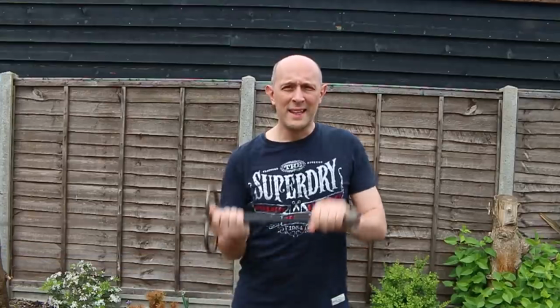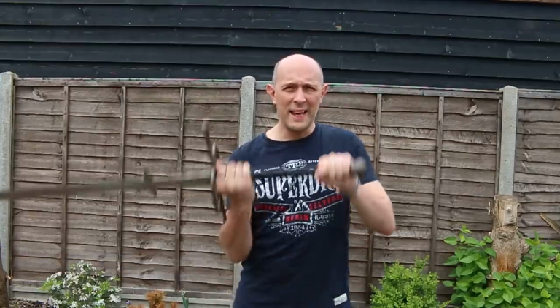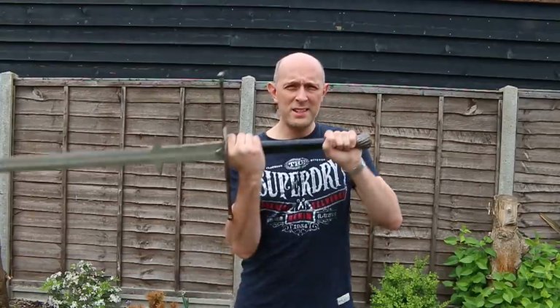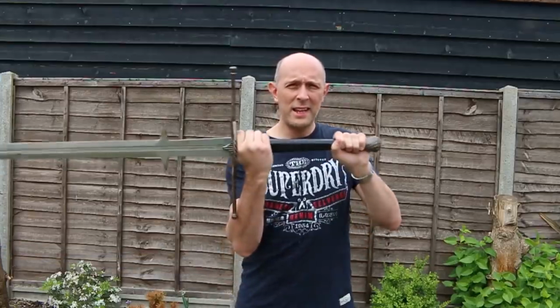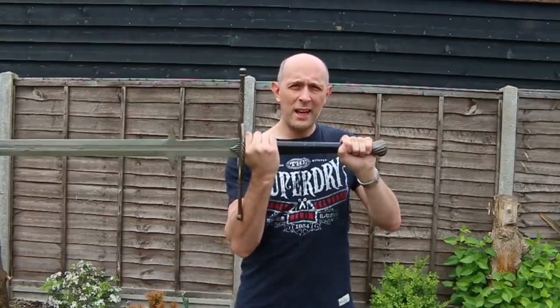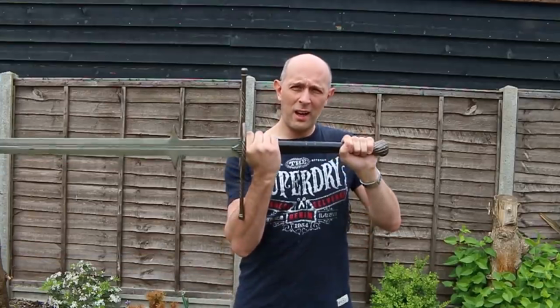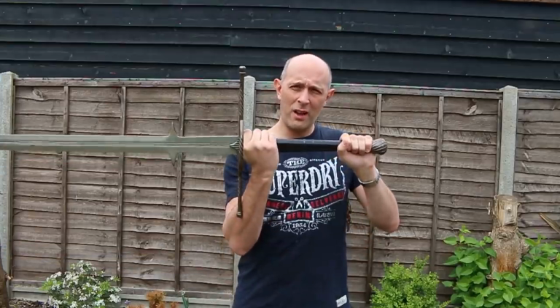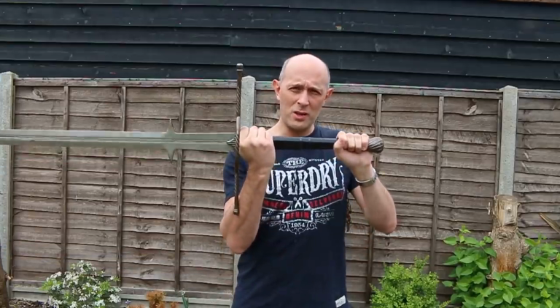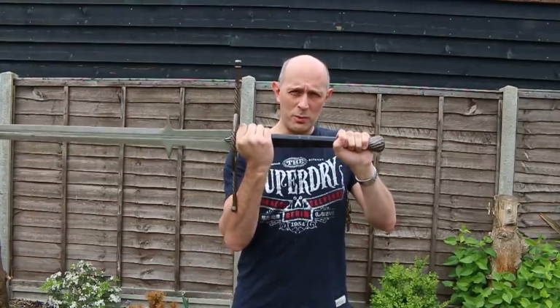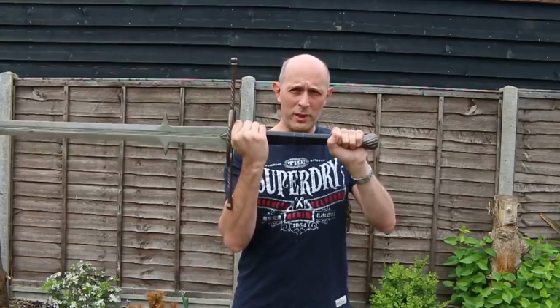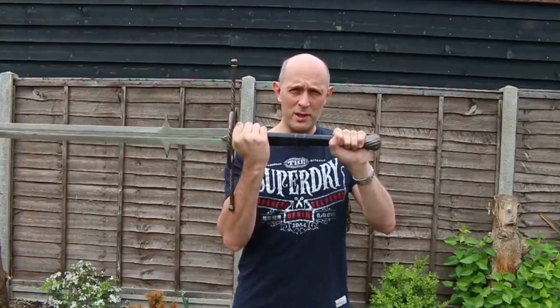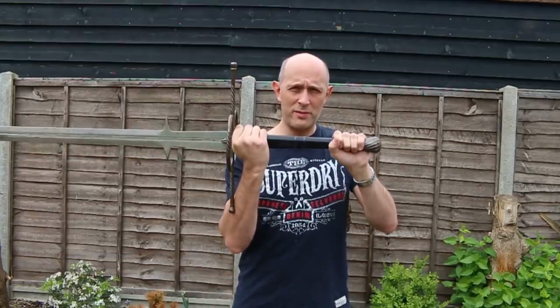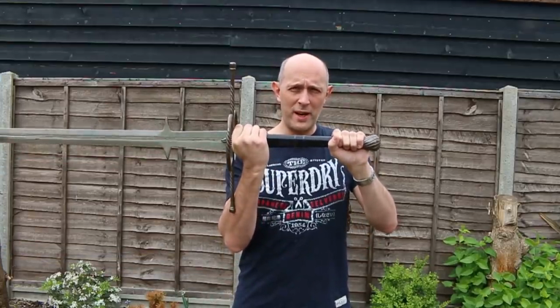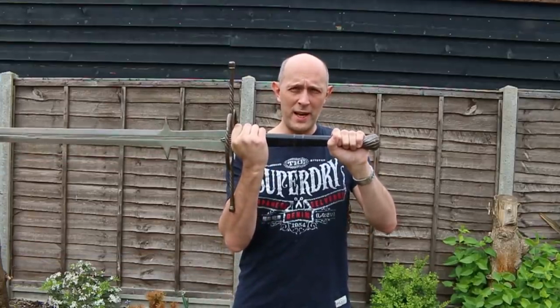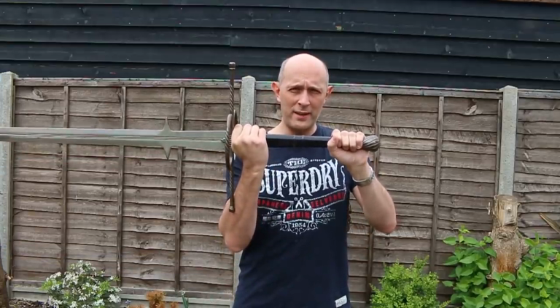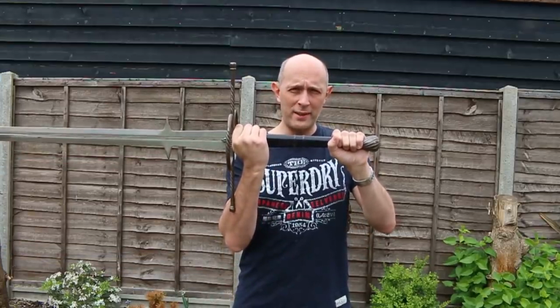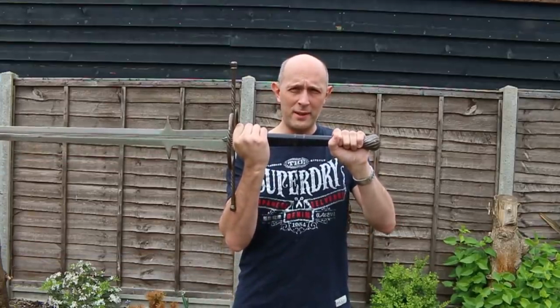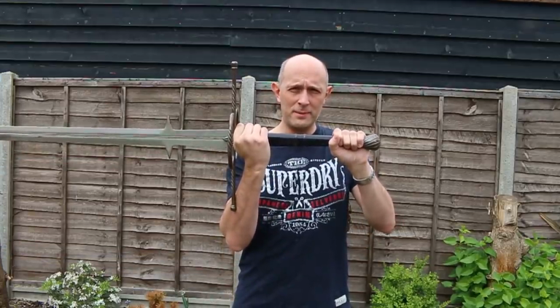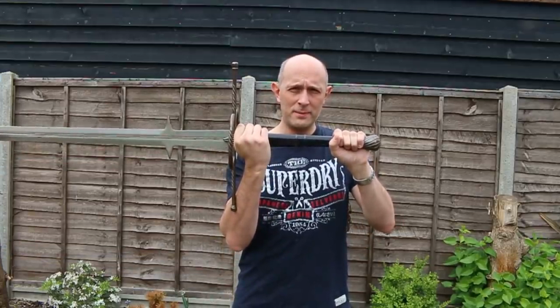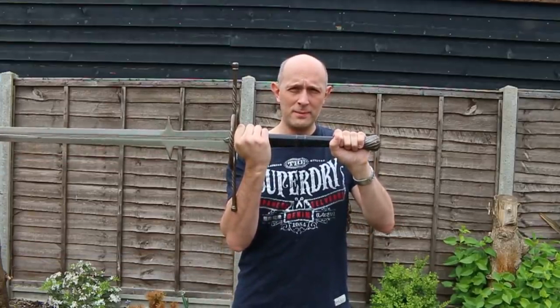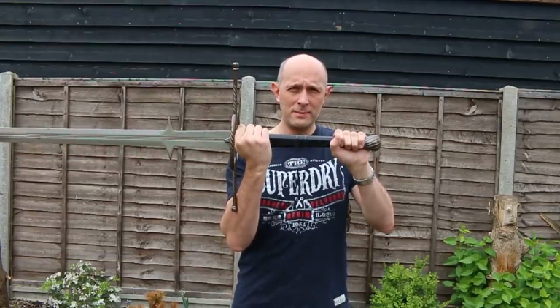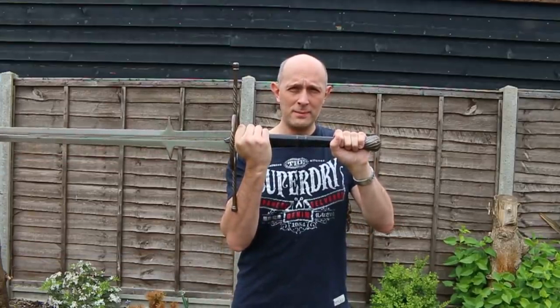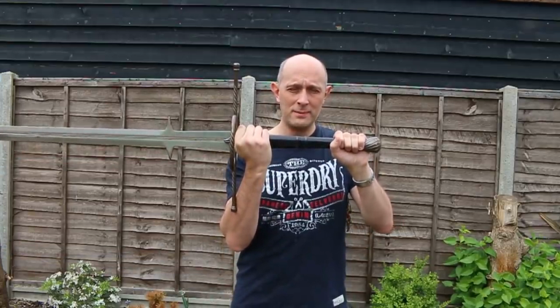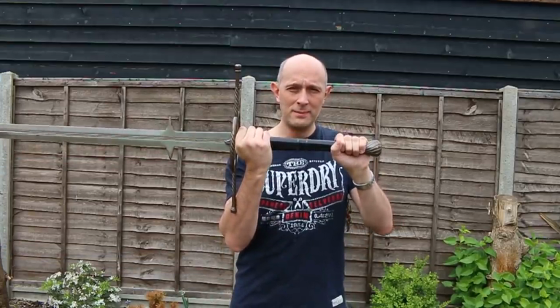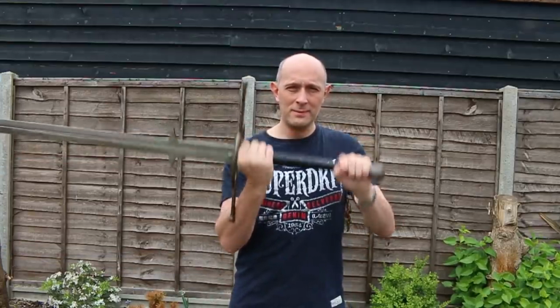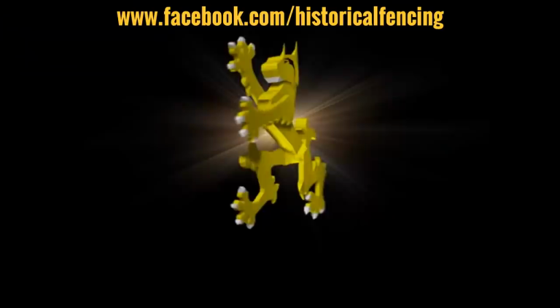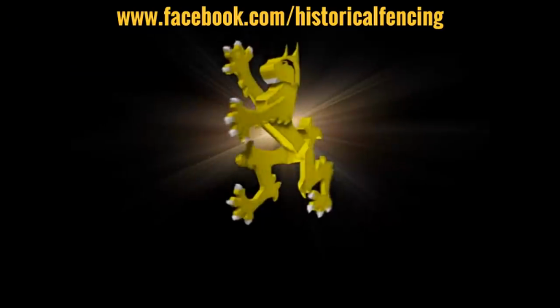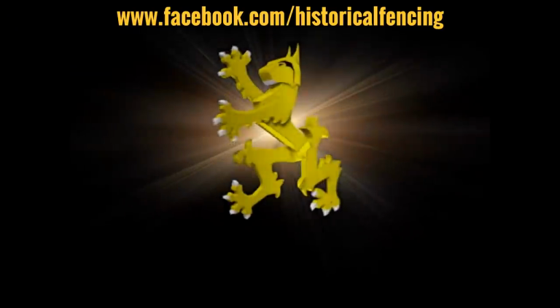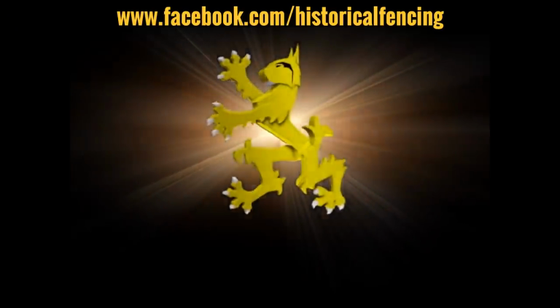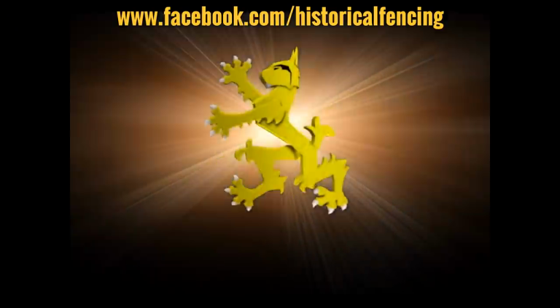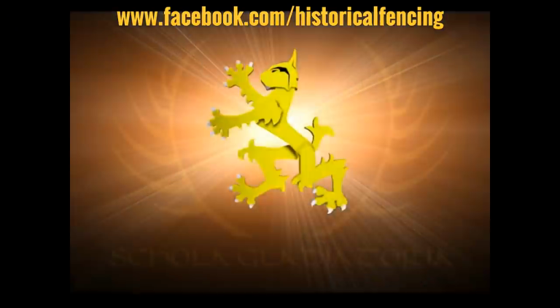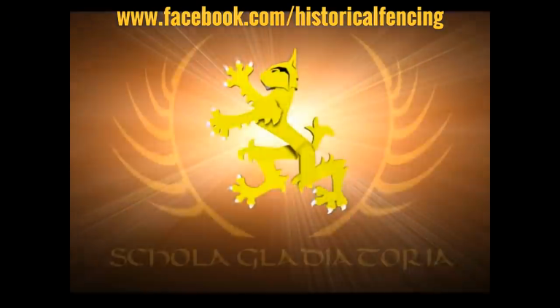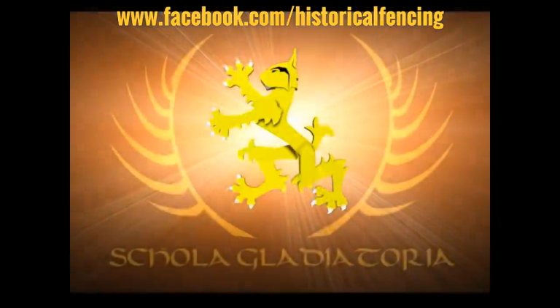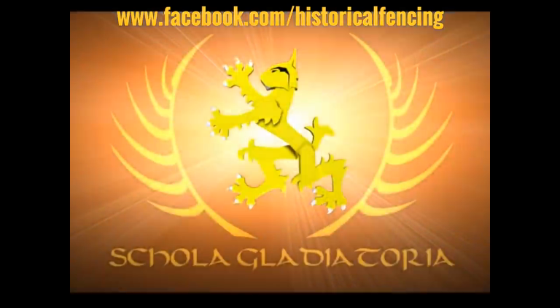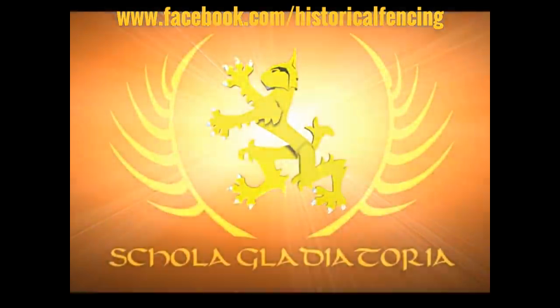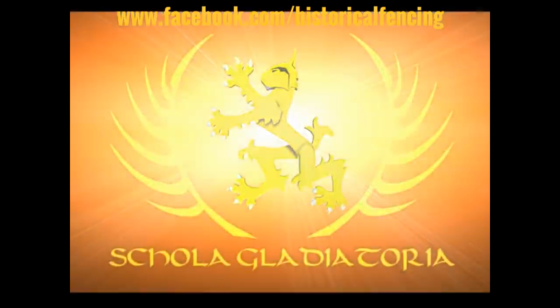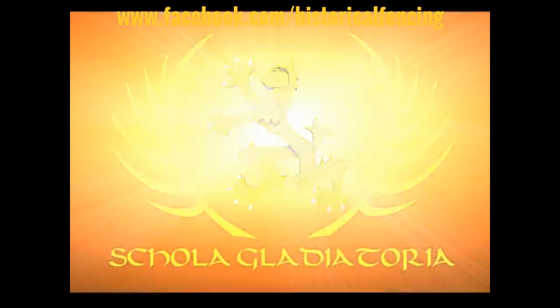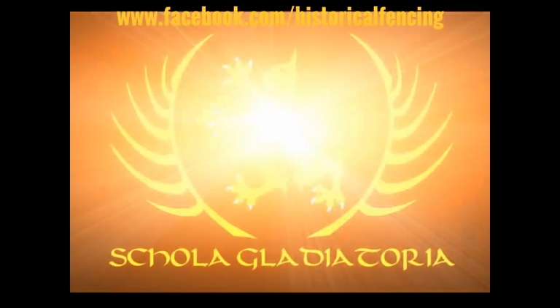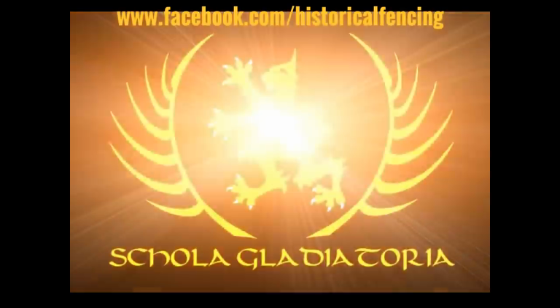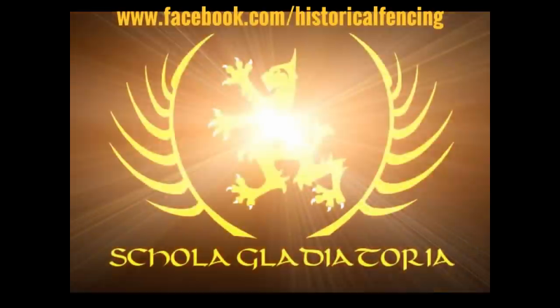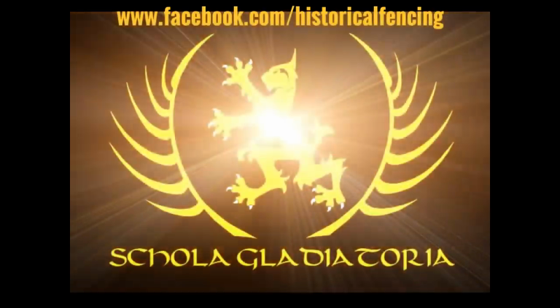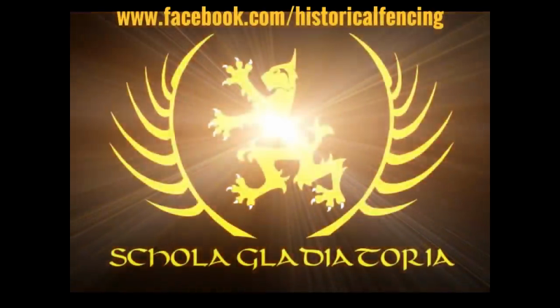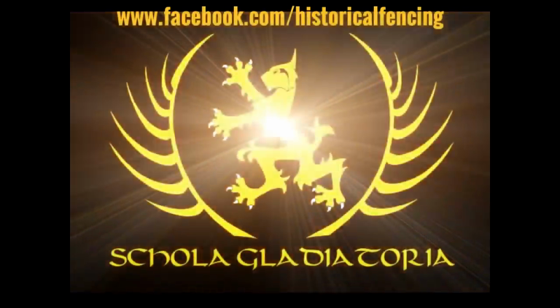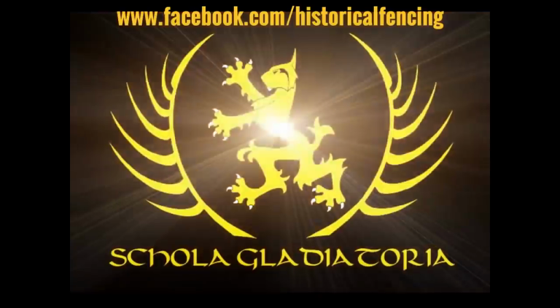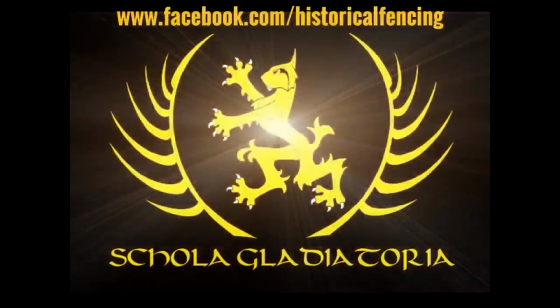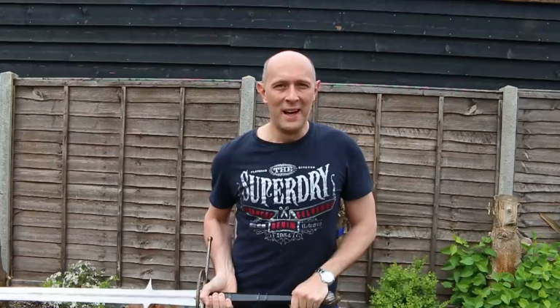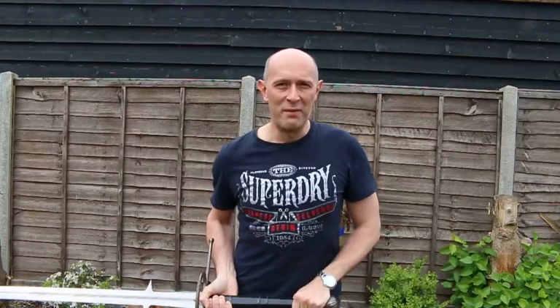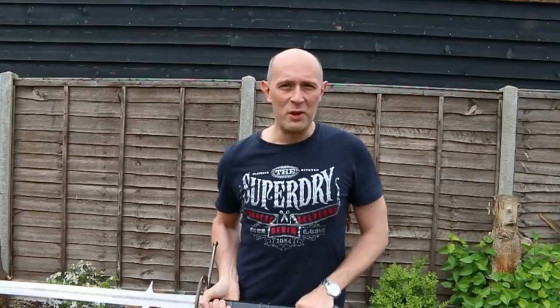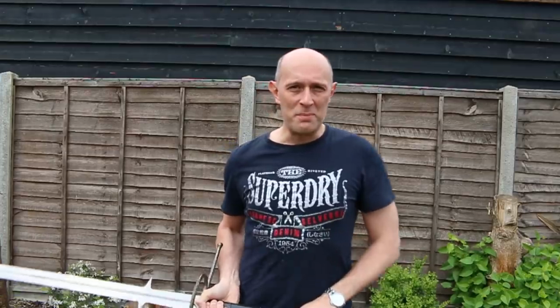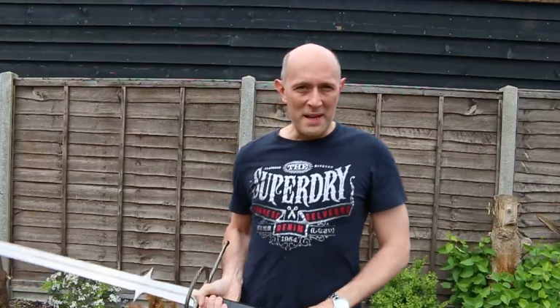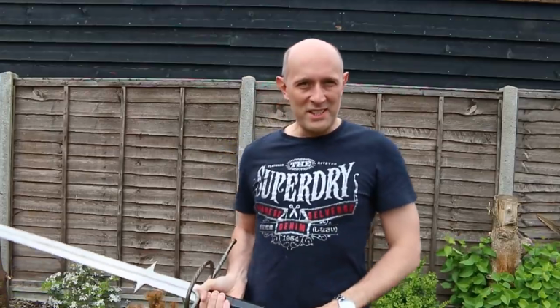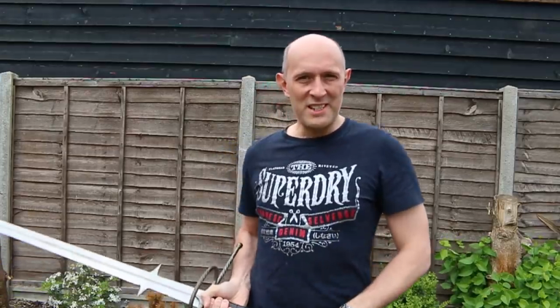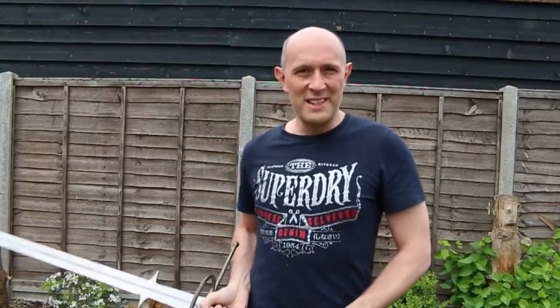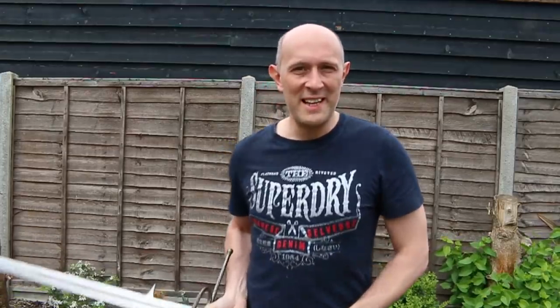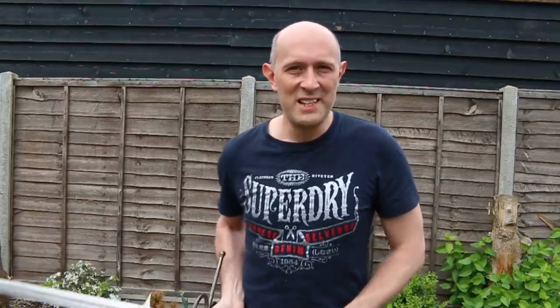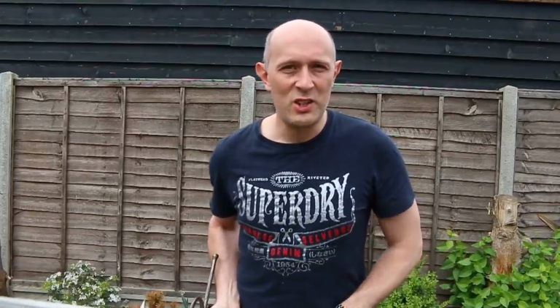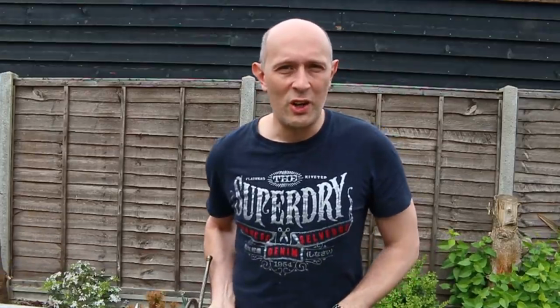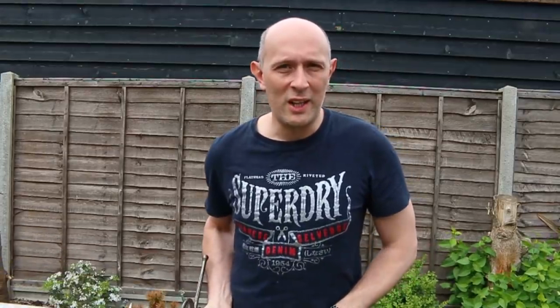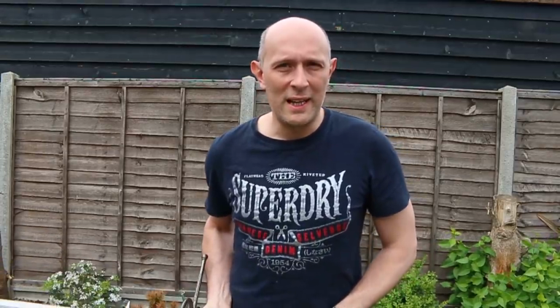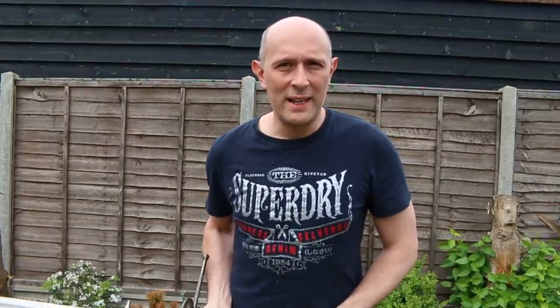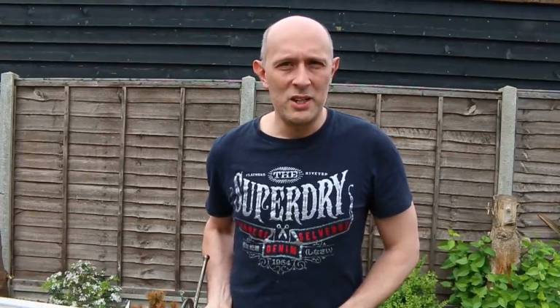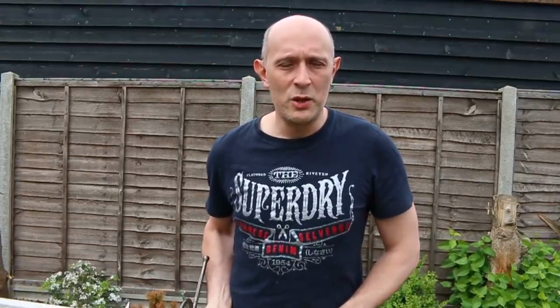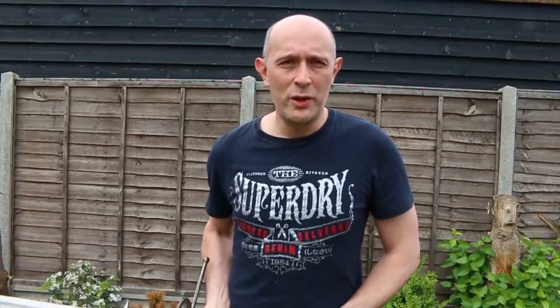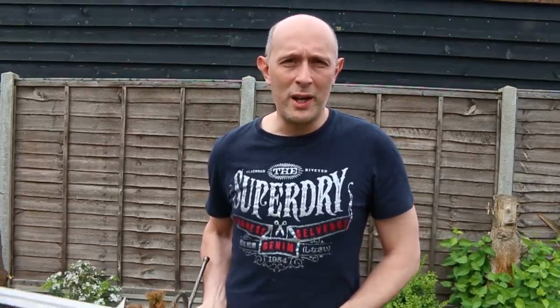Getting in close with a Zweihander. Hey folks, Matt Easton here, Scholar Gladiatoria.